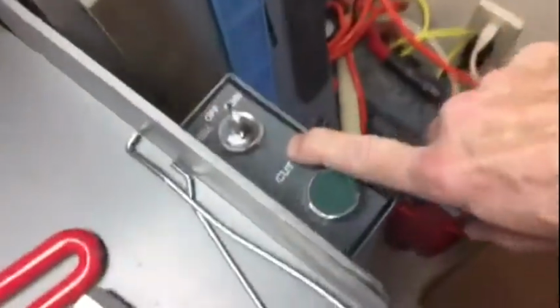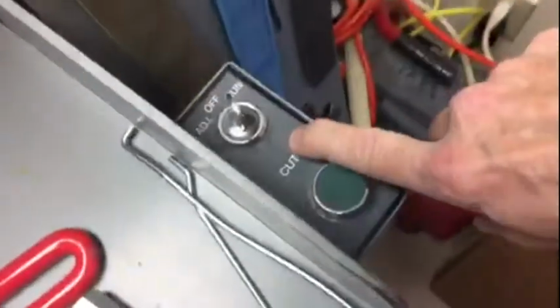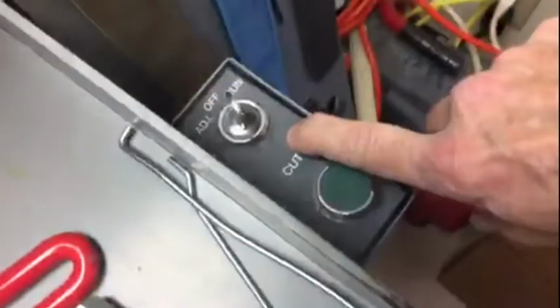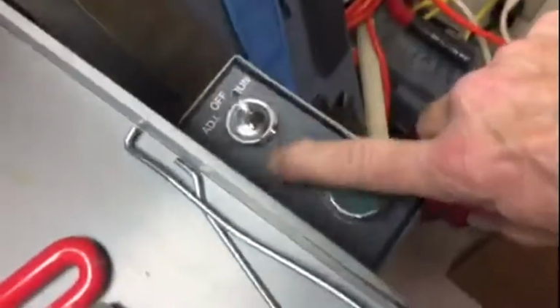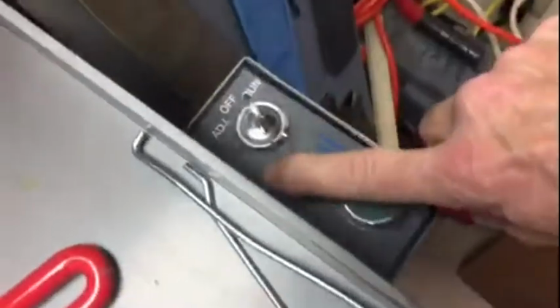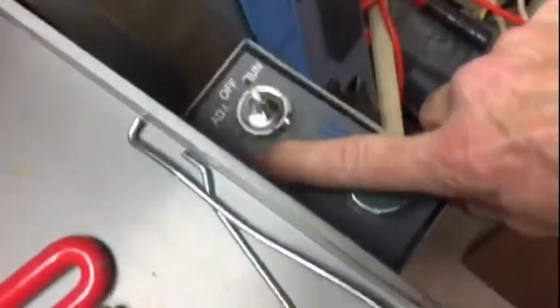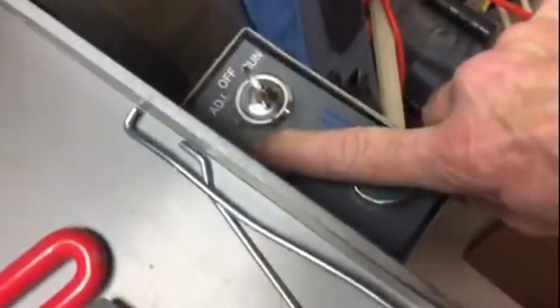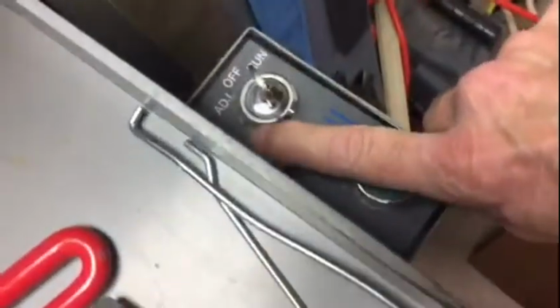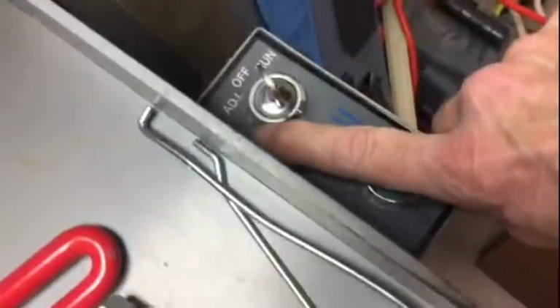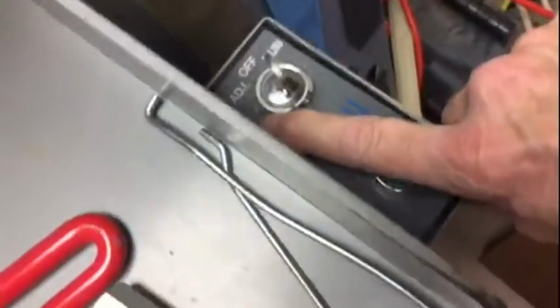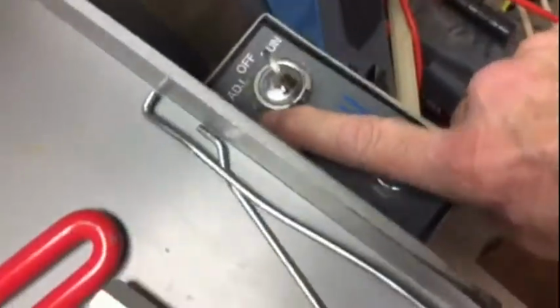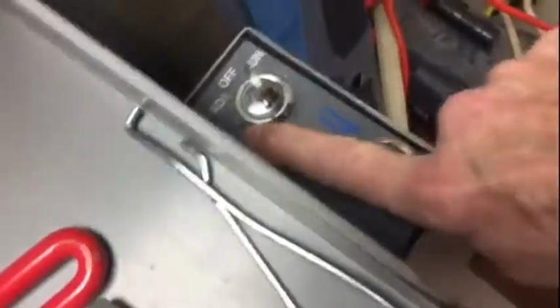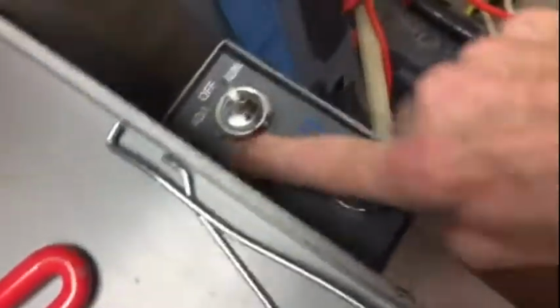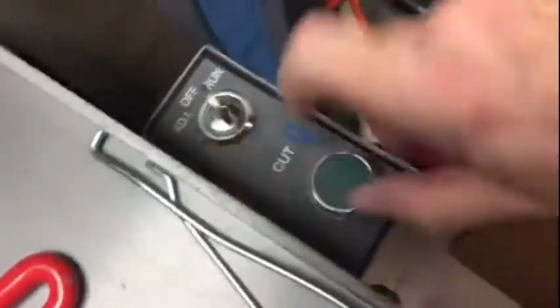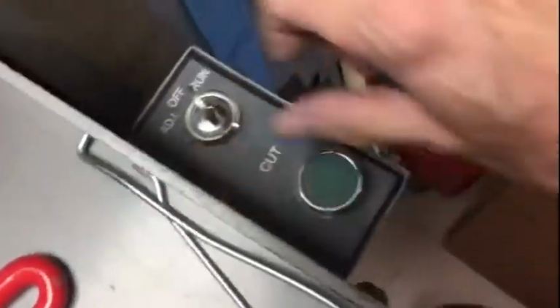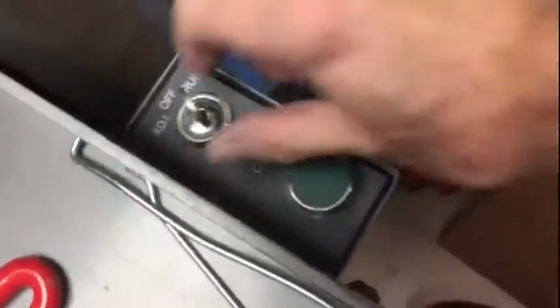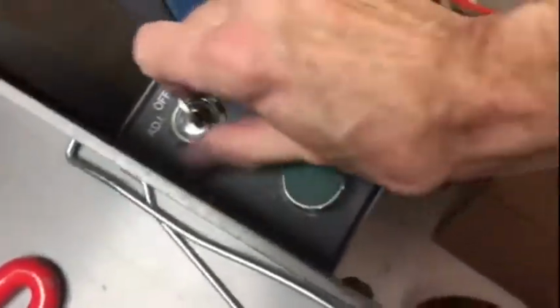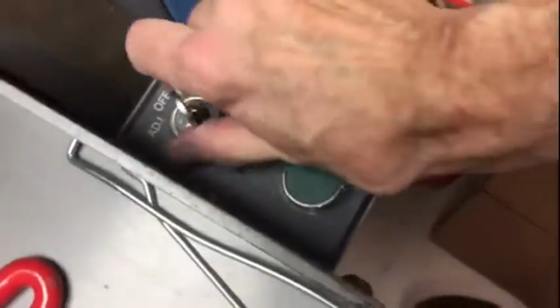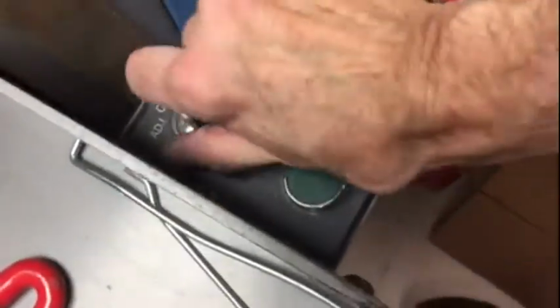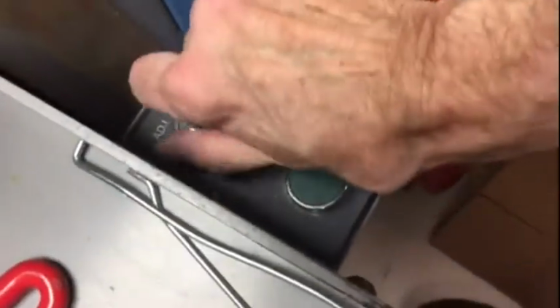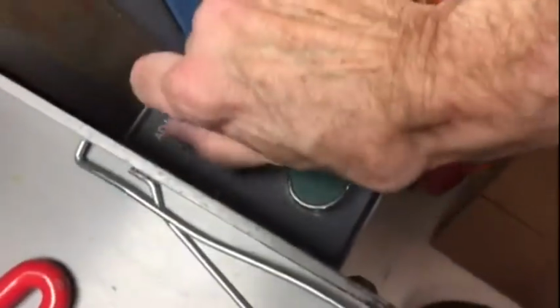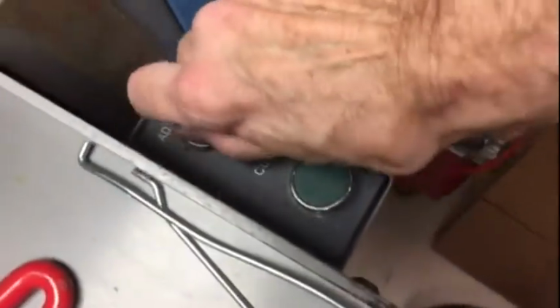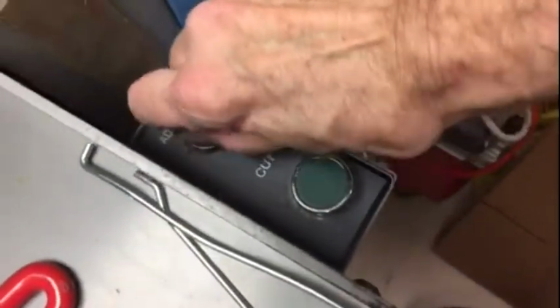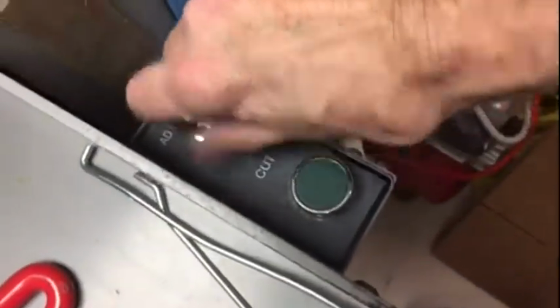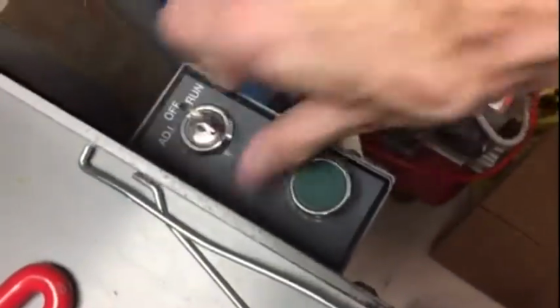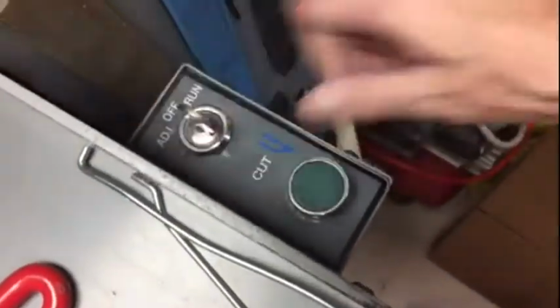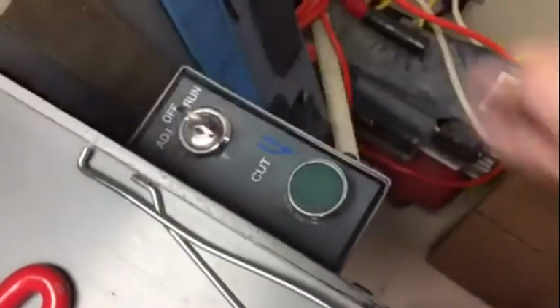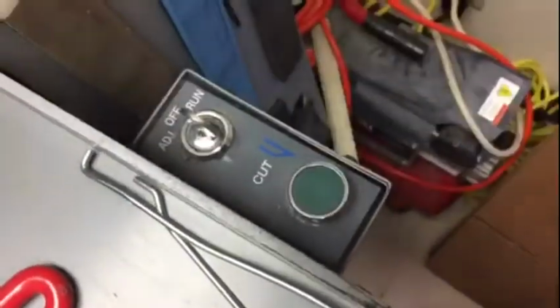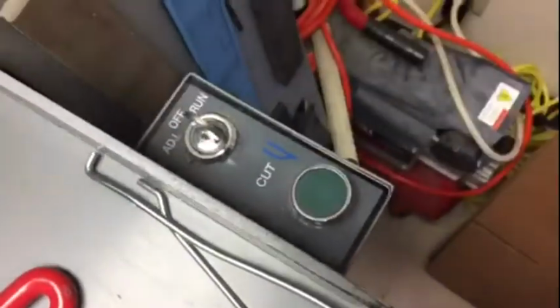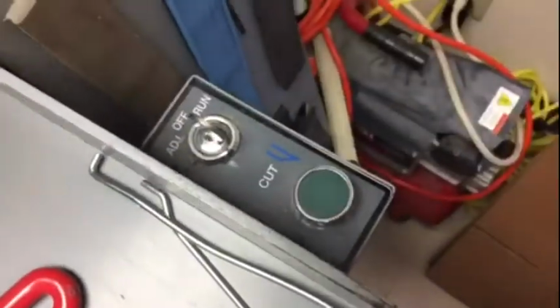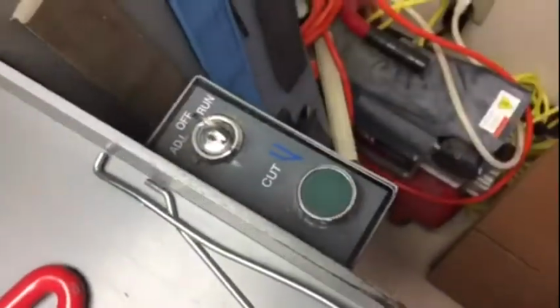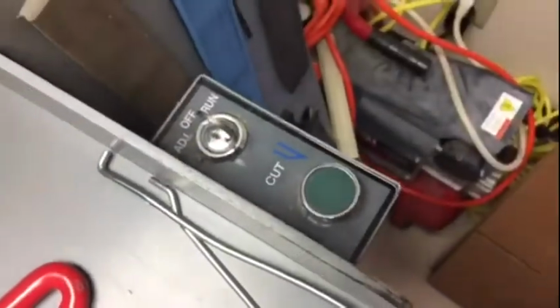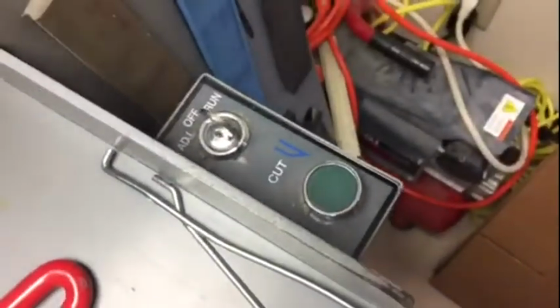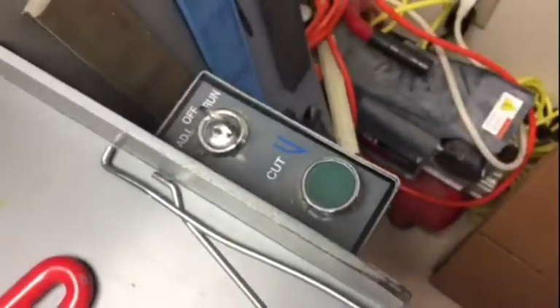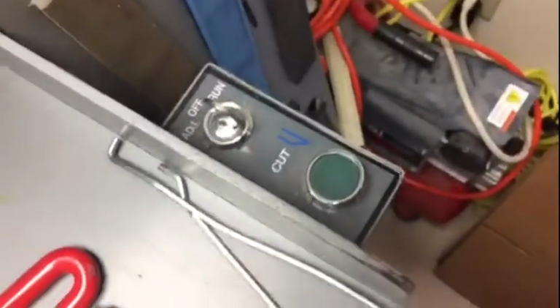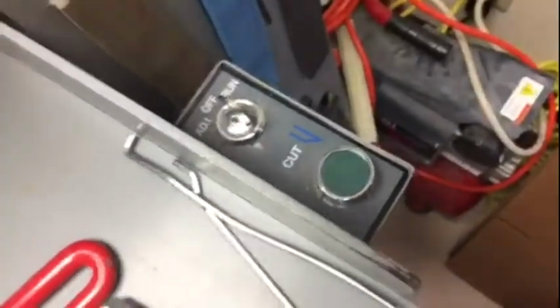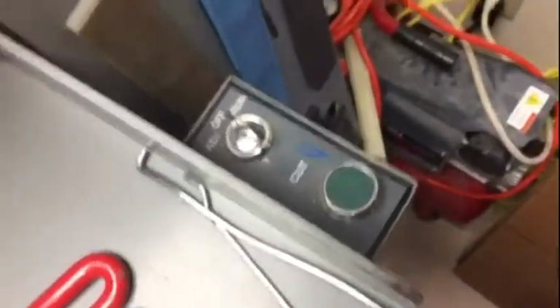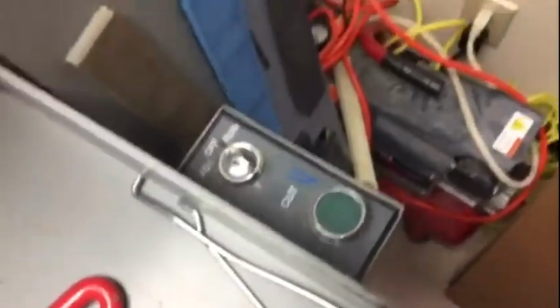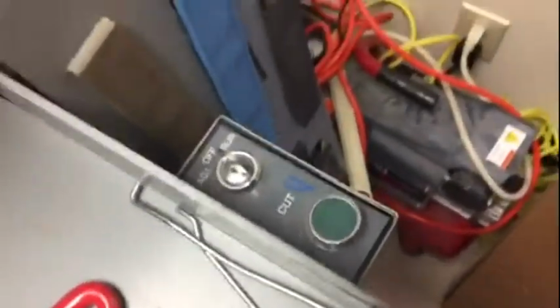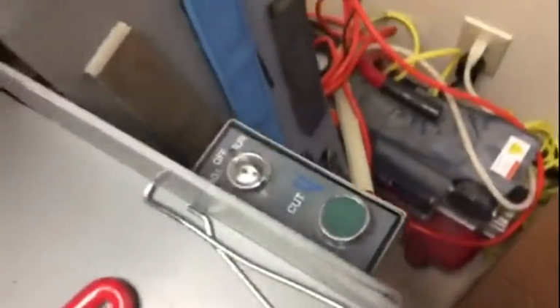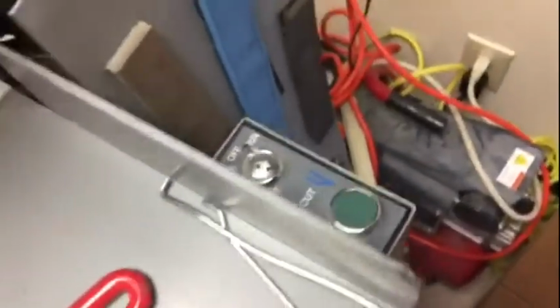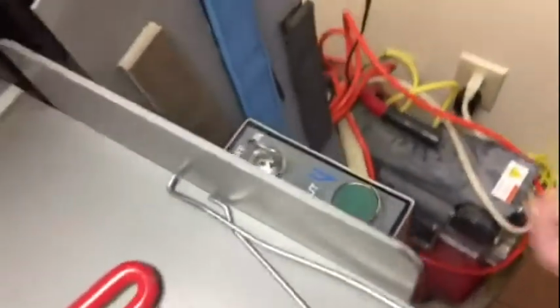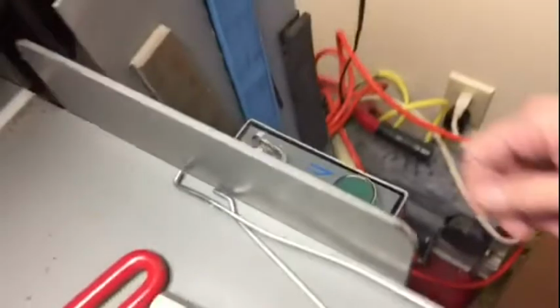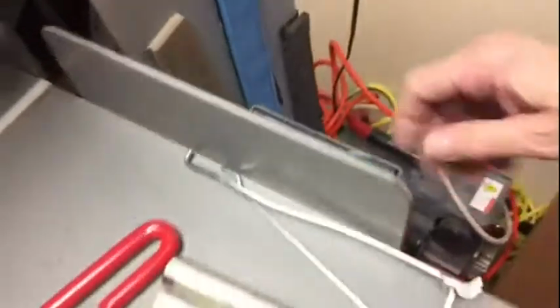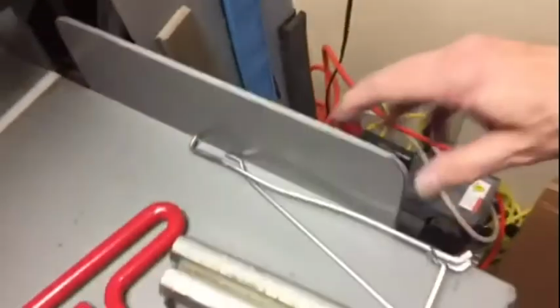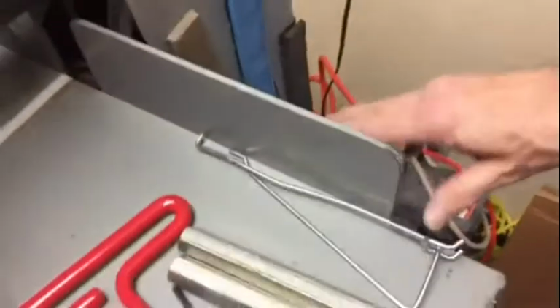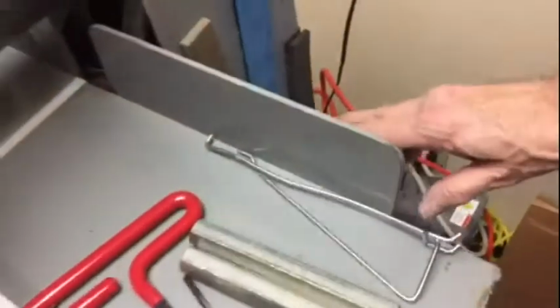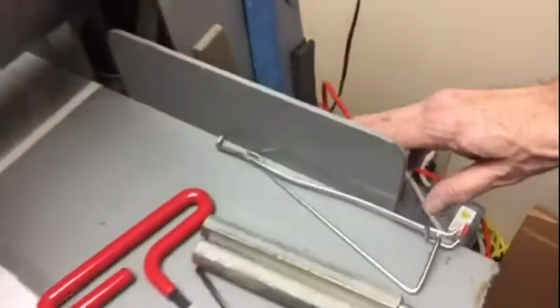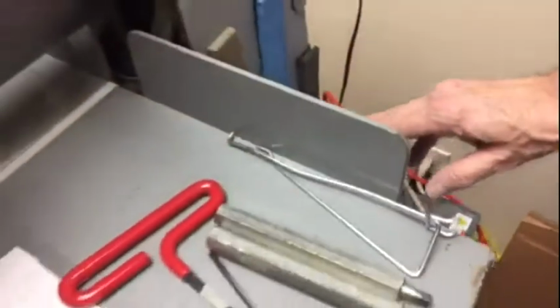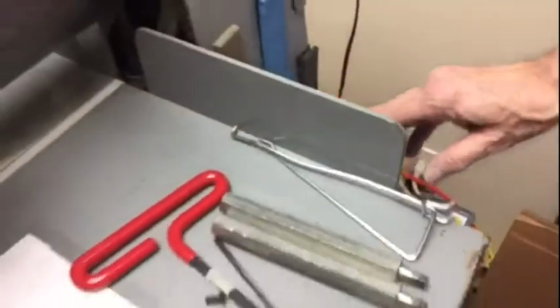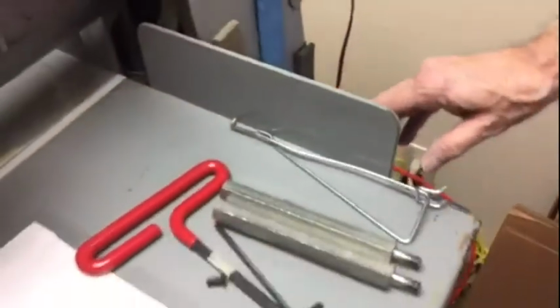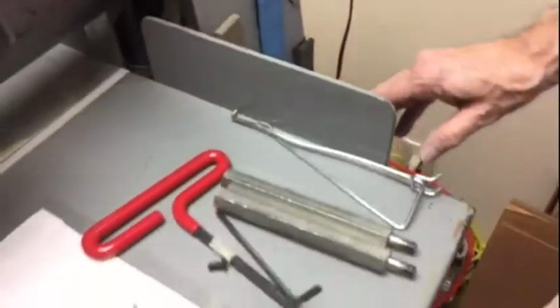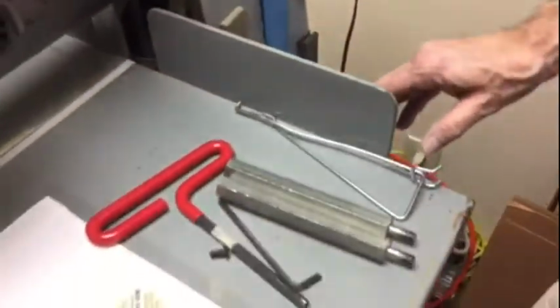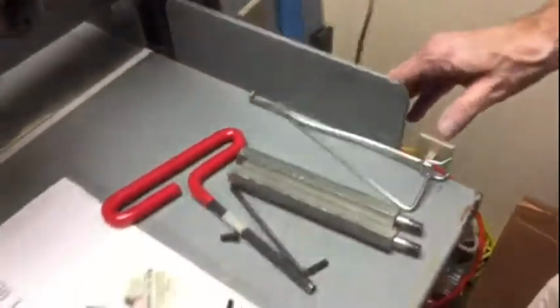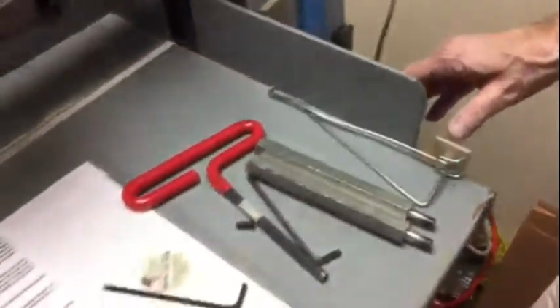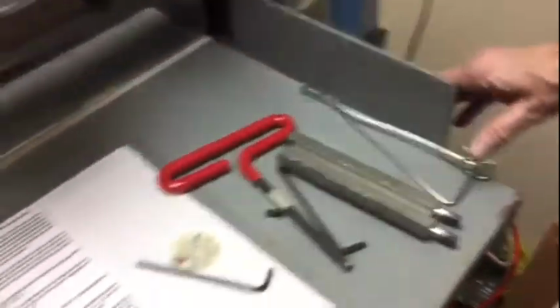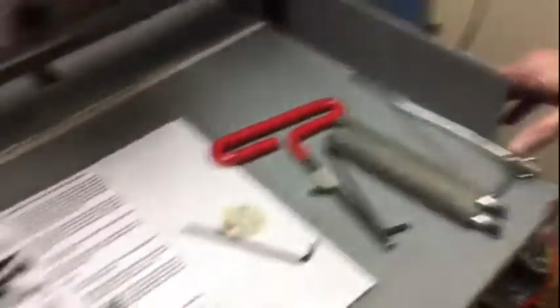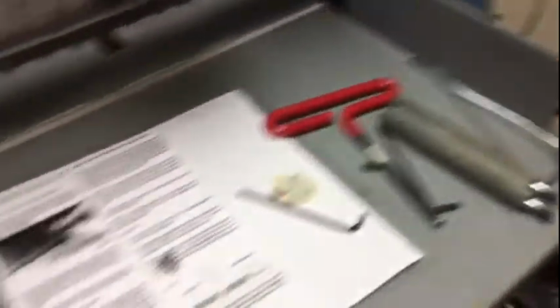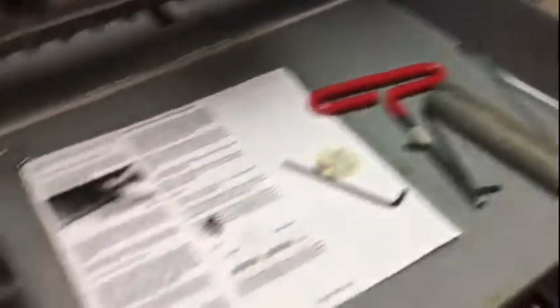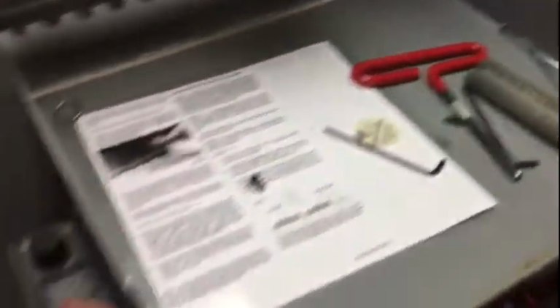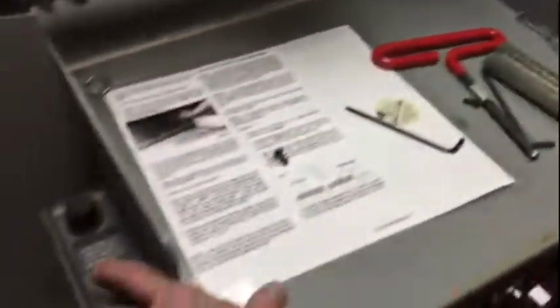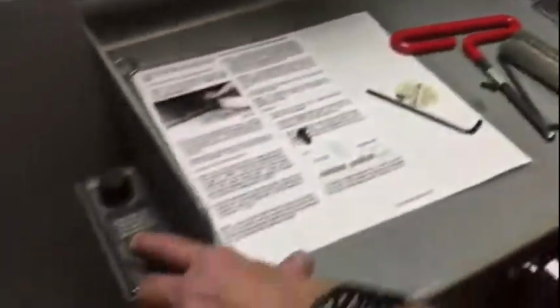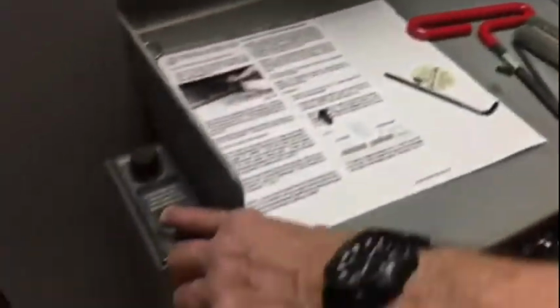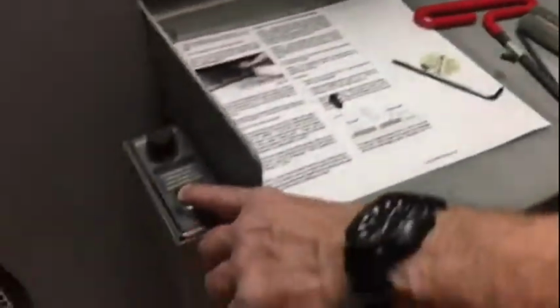Move it to adjust, like this. Okay? Now when I push these...